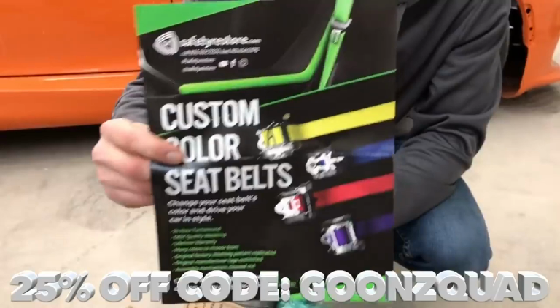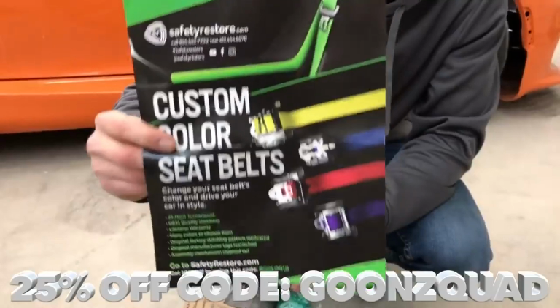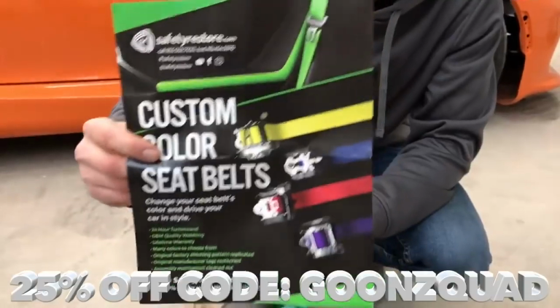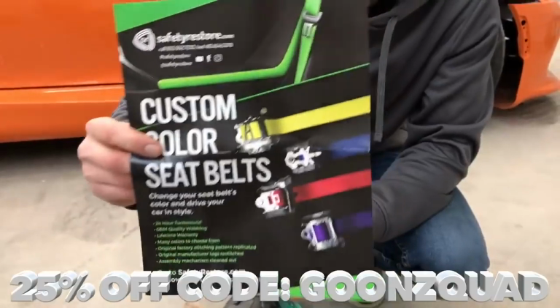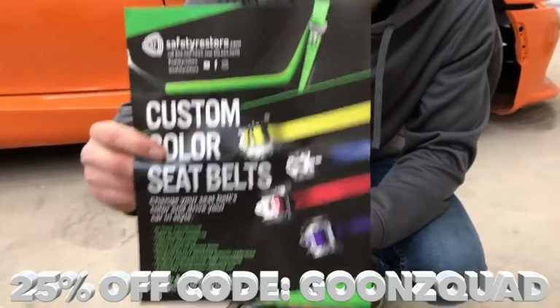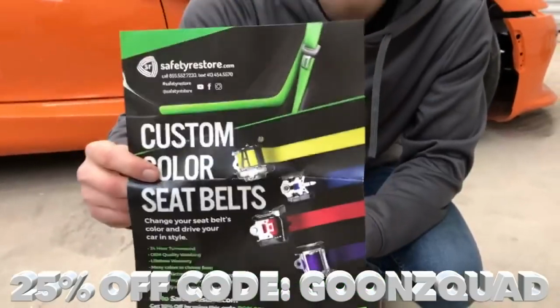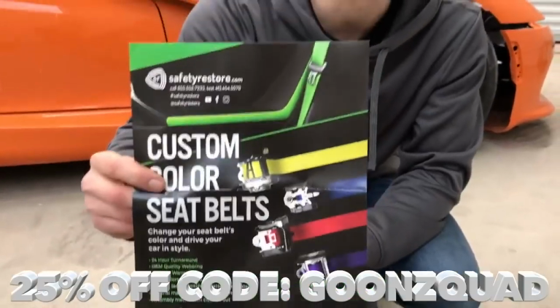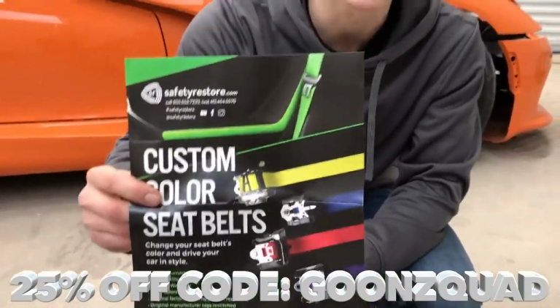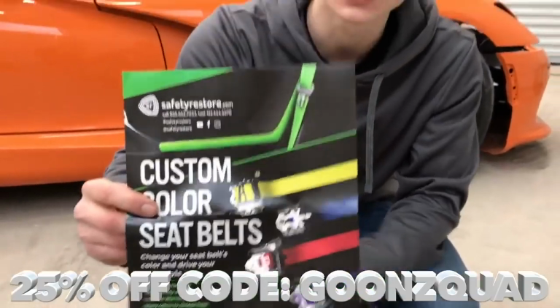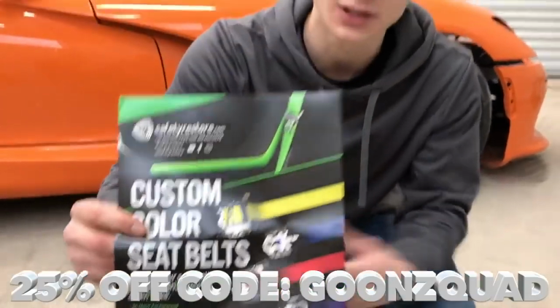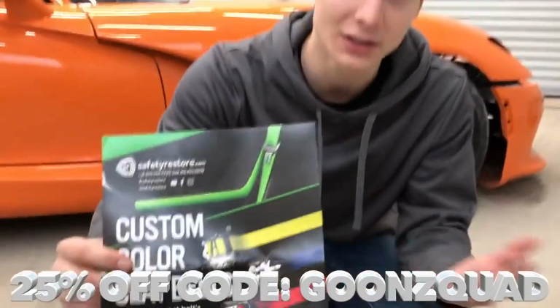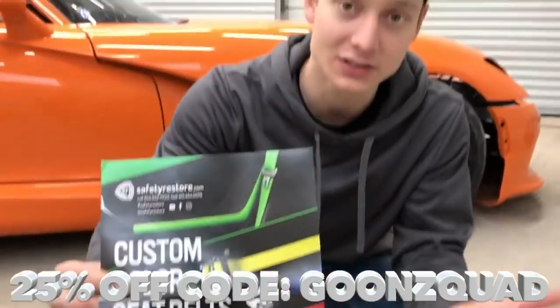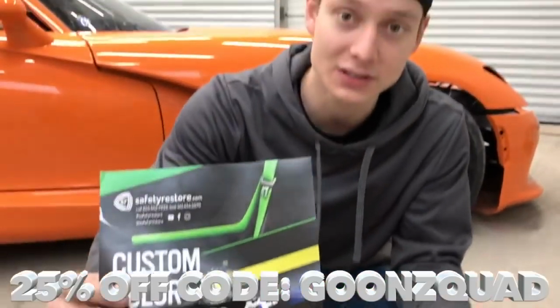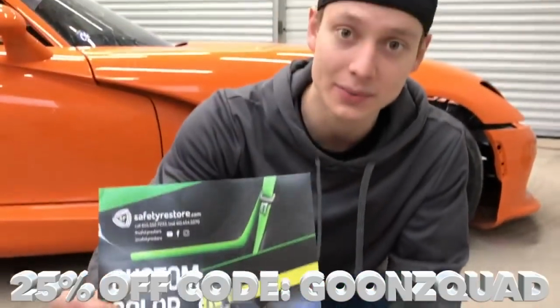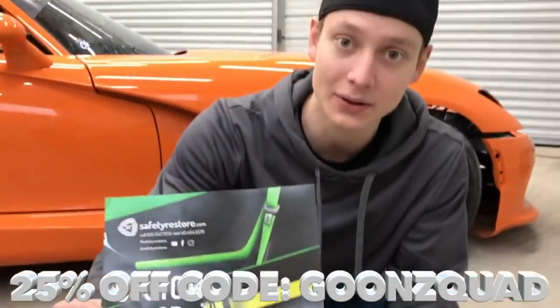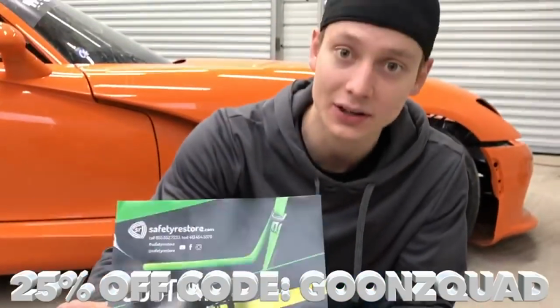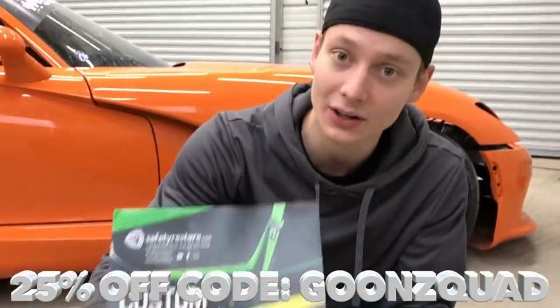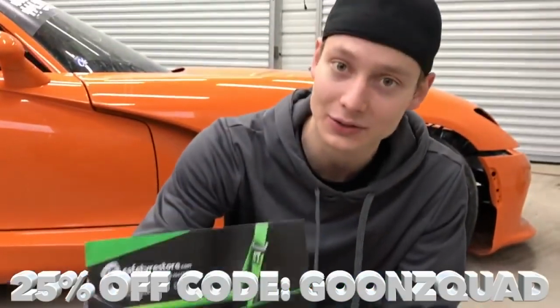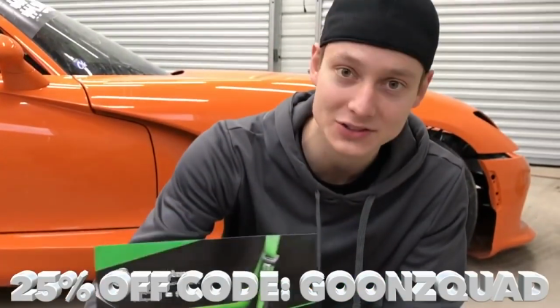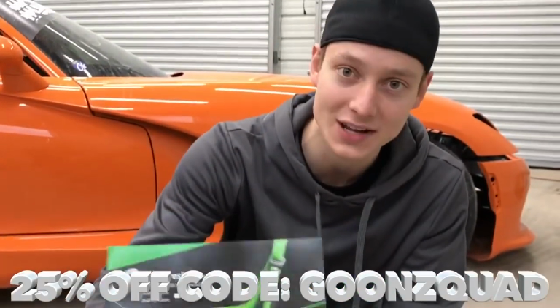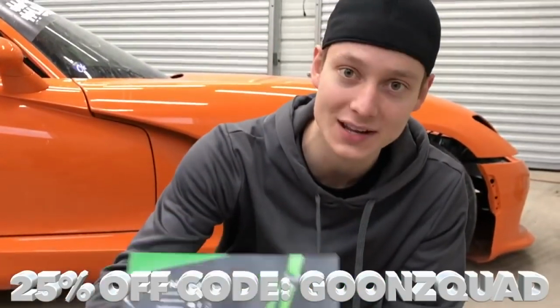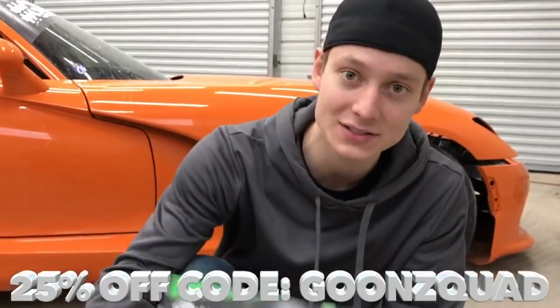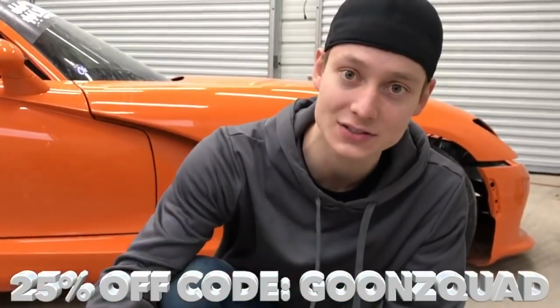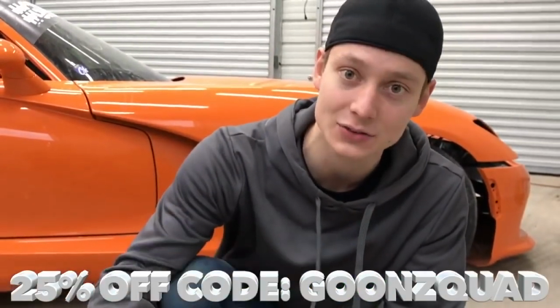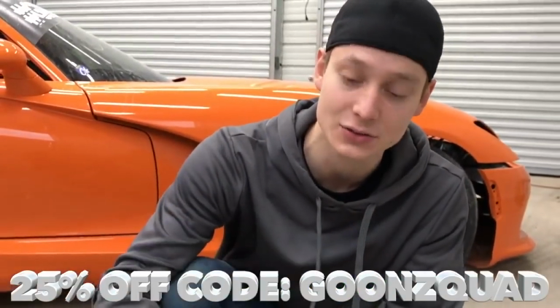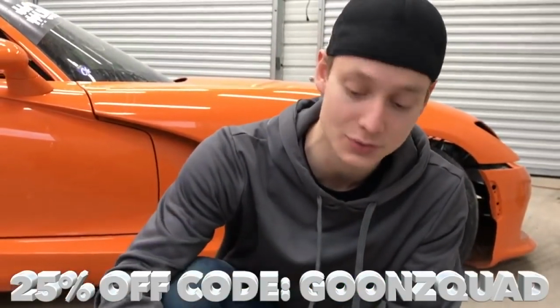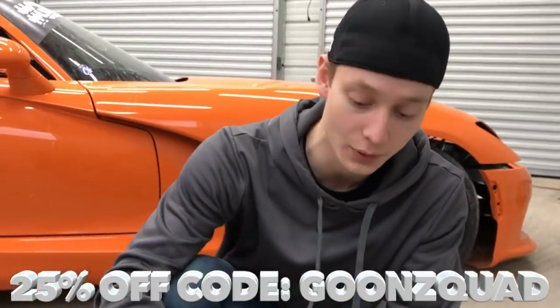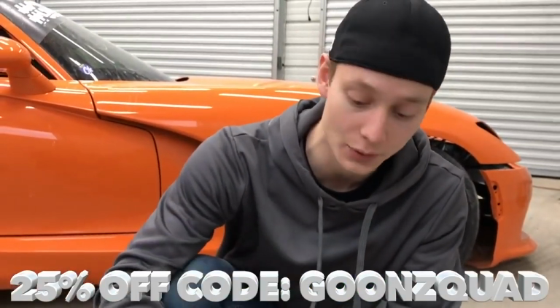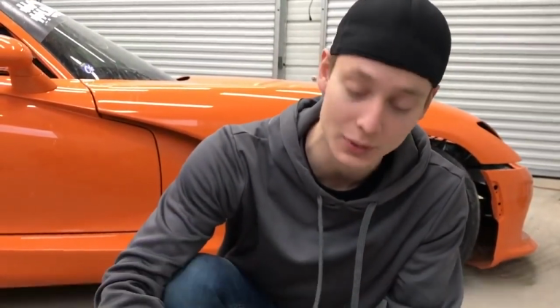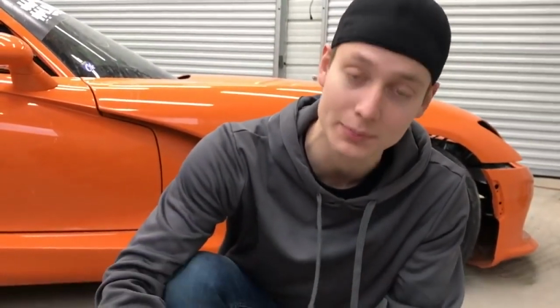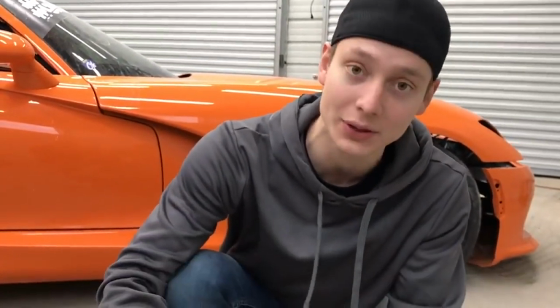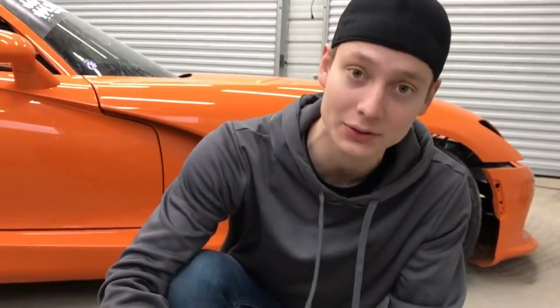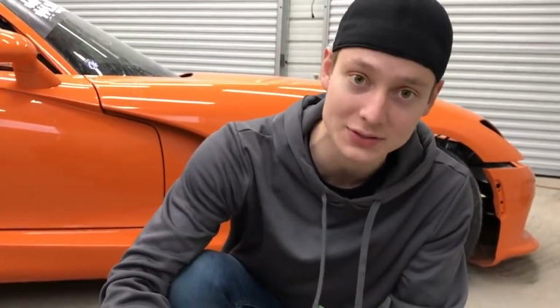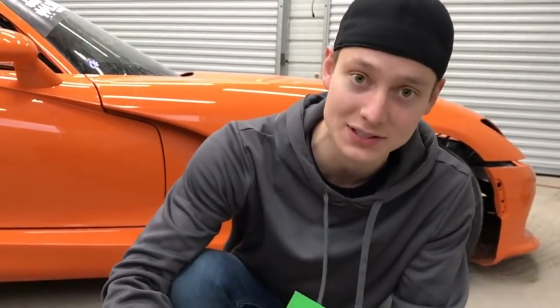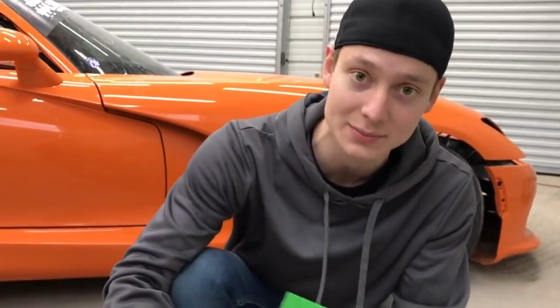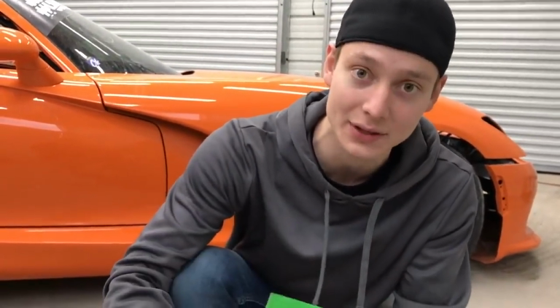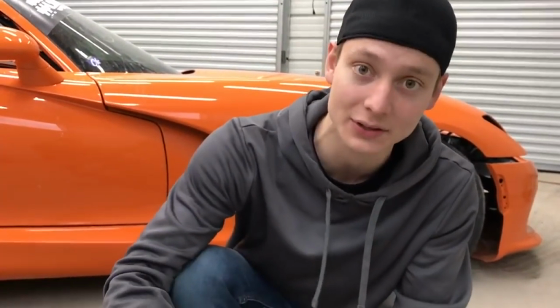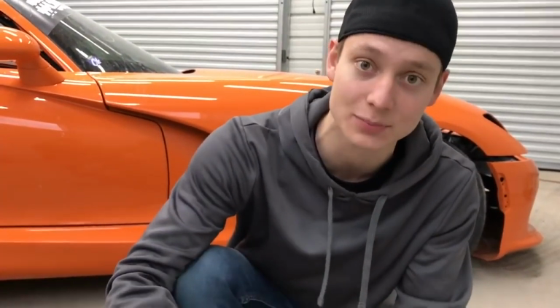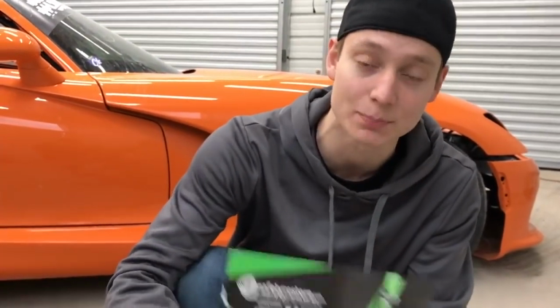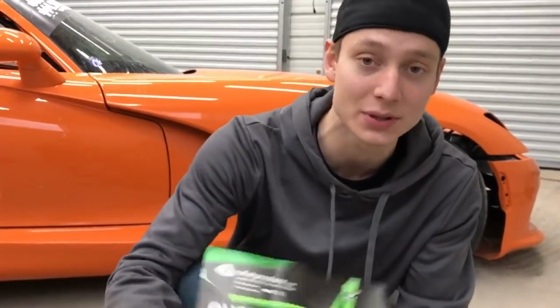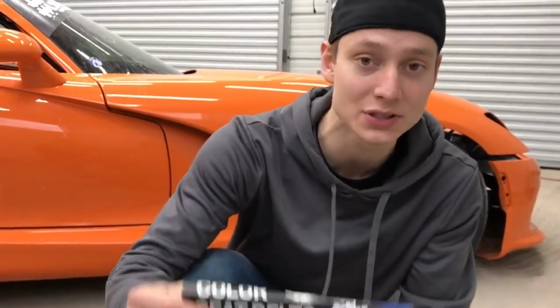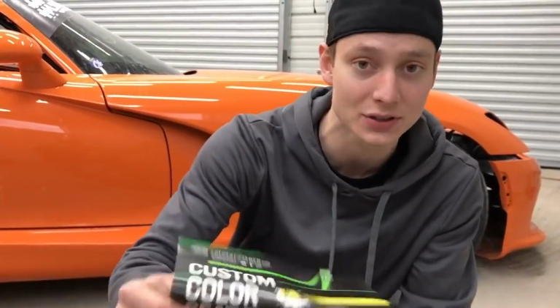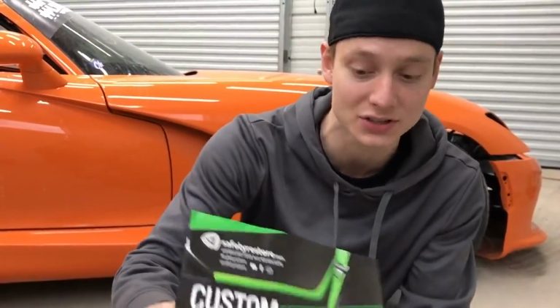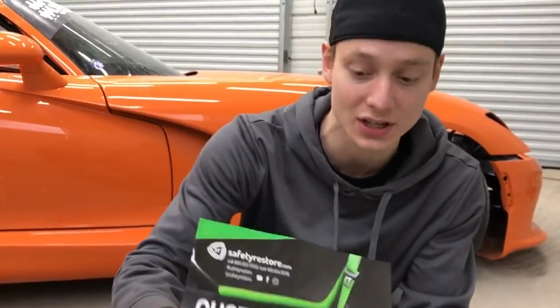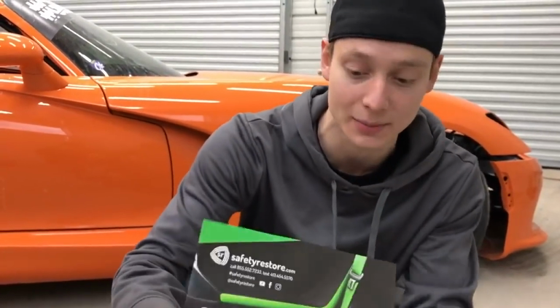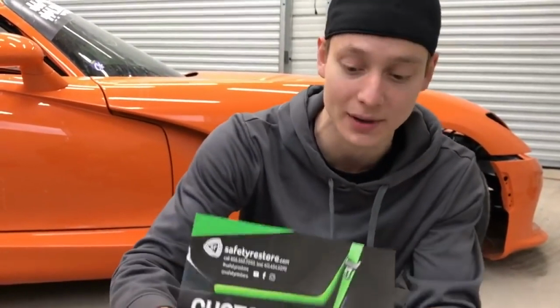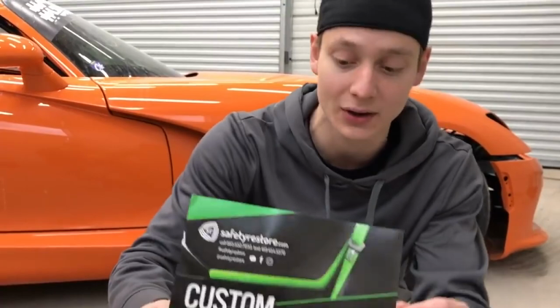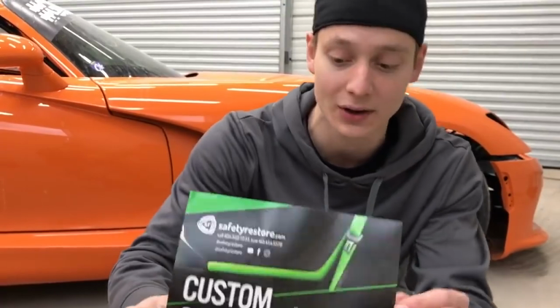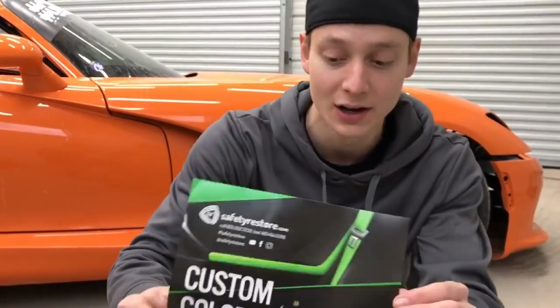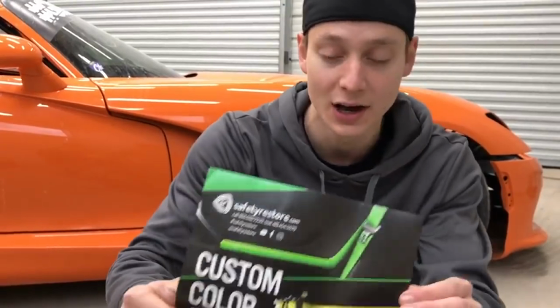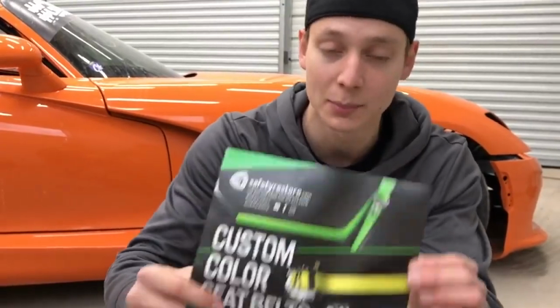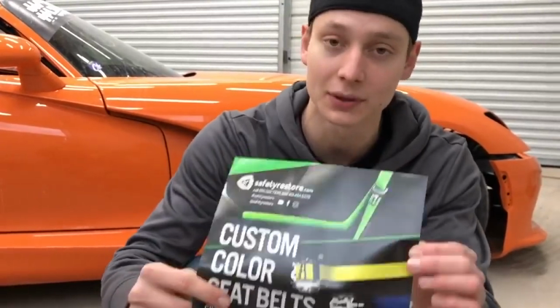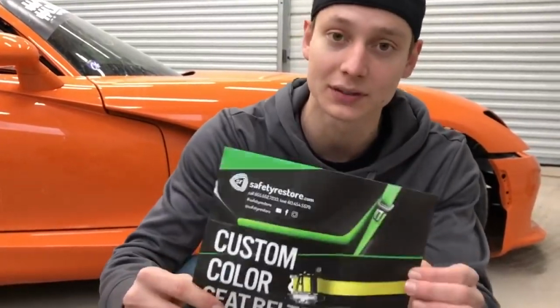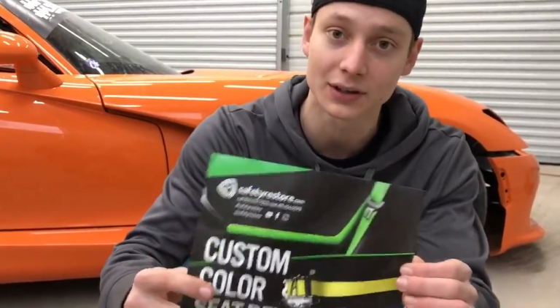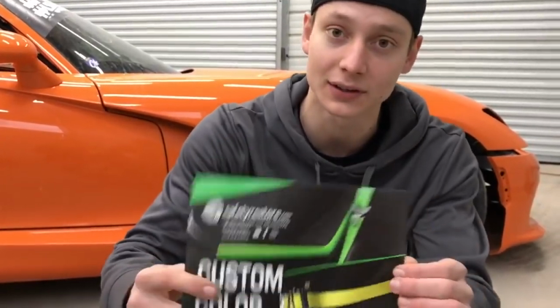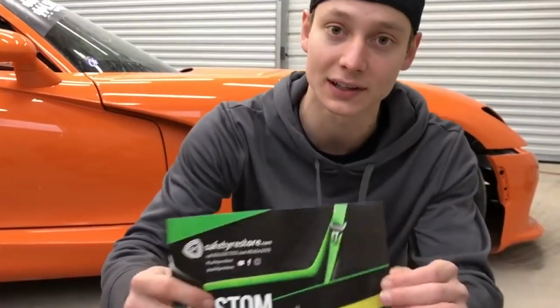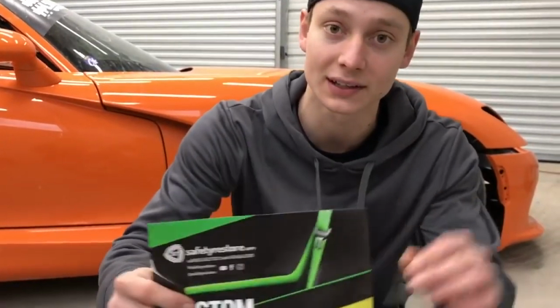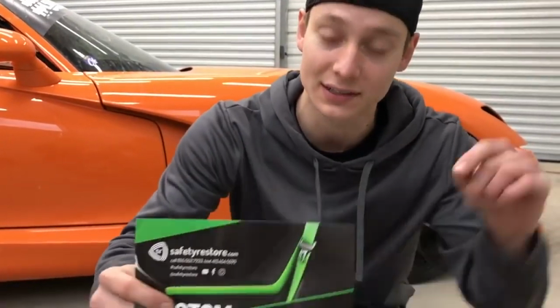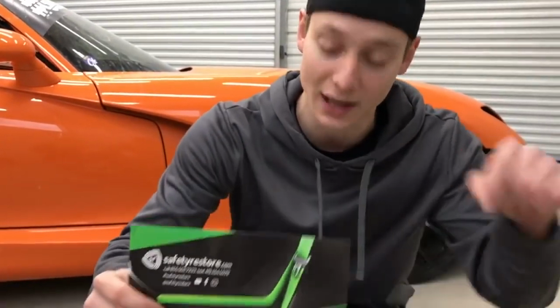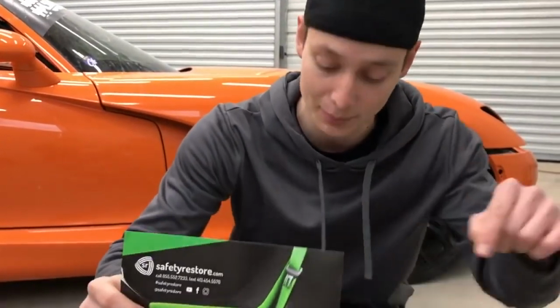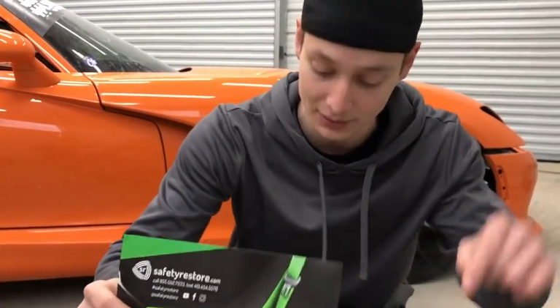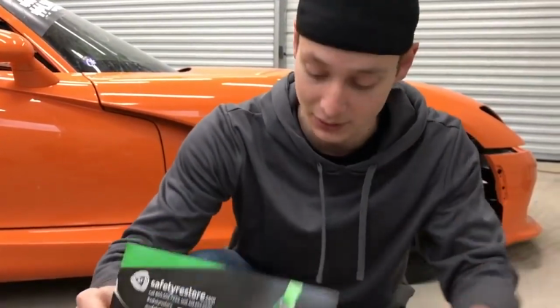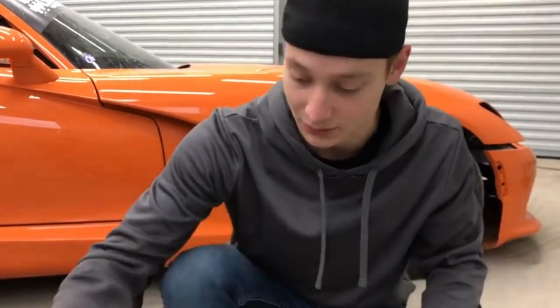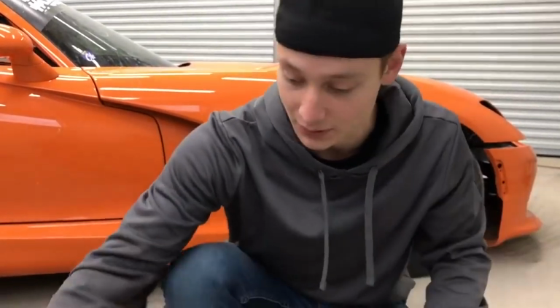If you're looking for some seat belt color changes or you want to rebuild your seat belts, be sure to check them out. I'm going to leave their link down below.